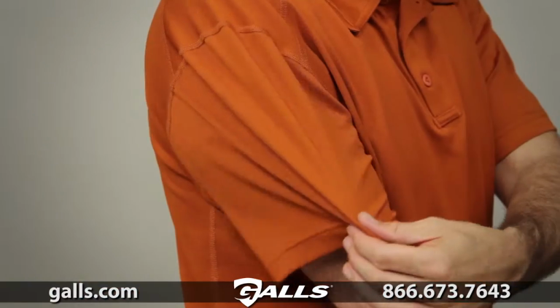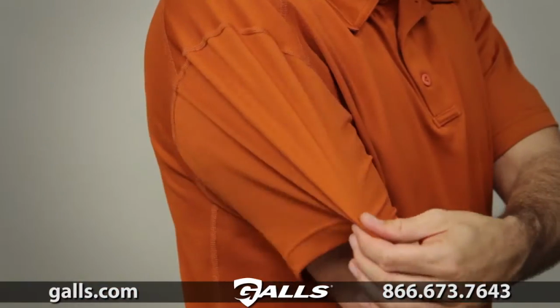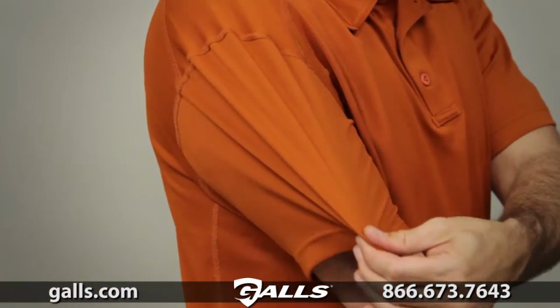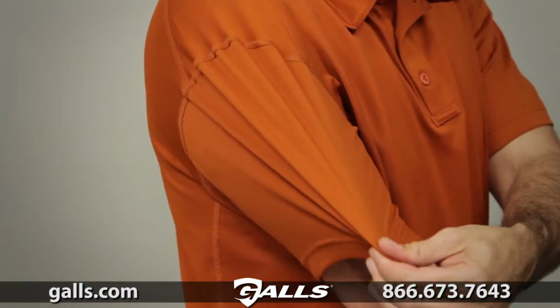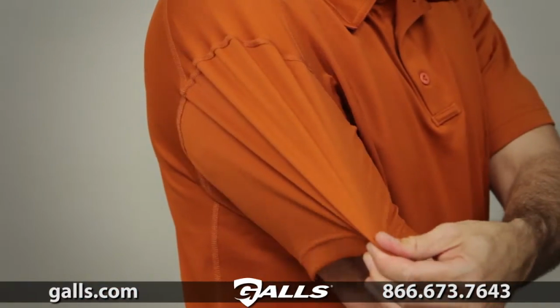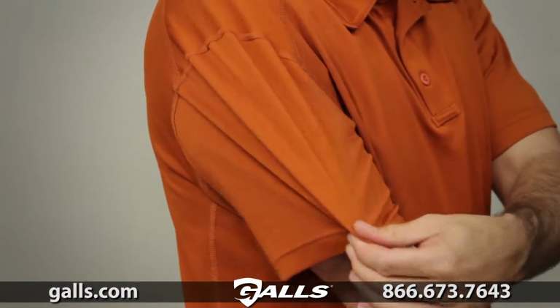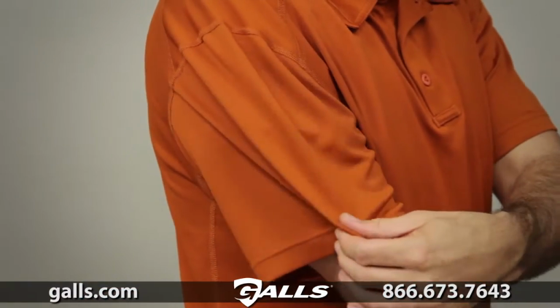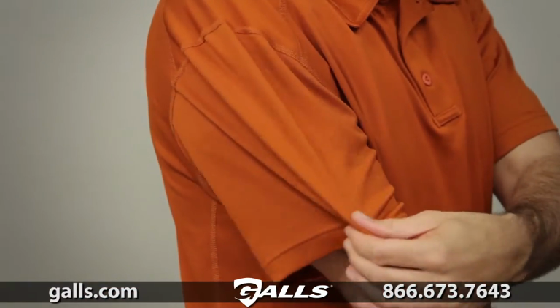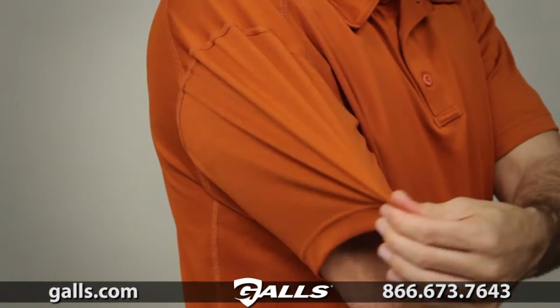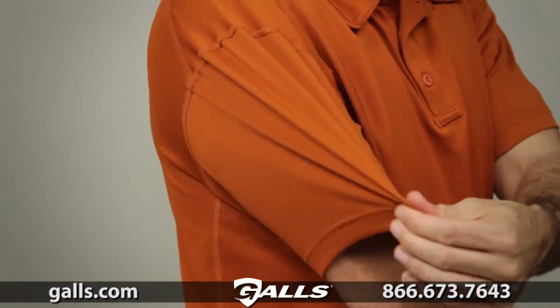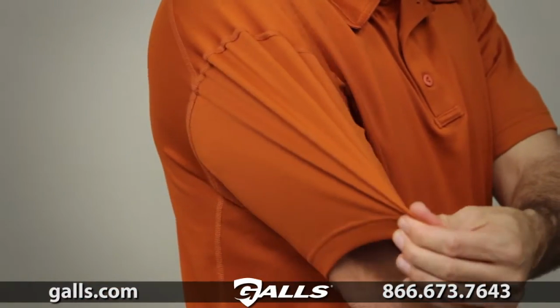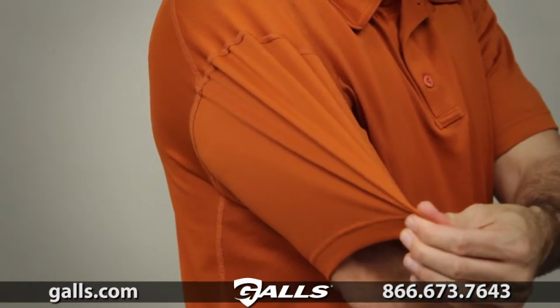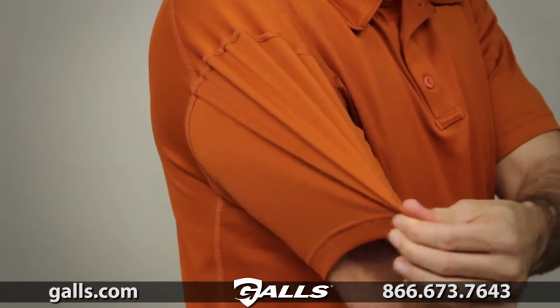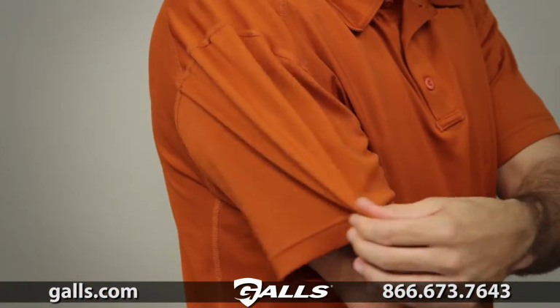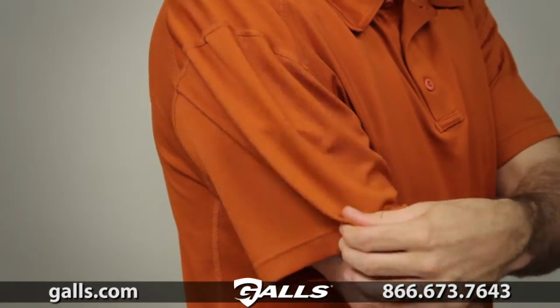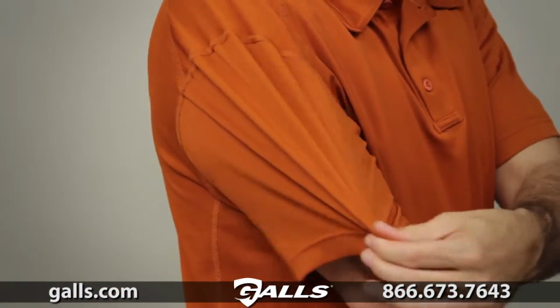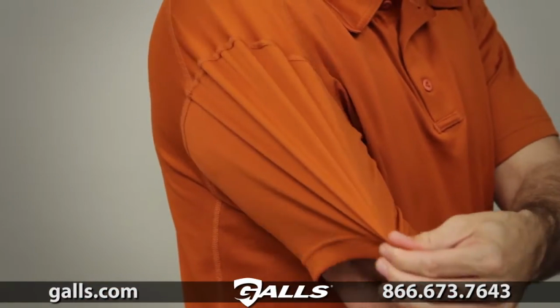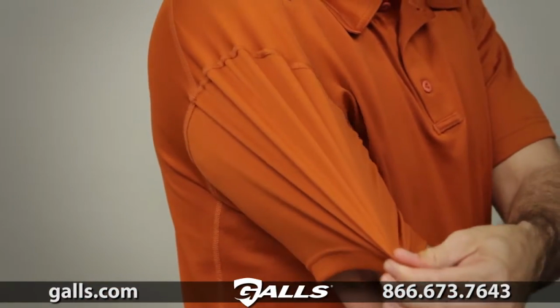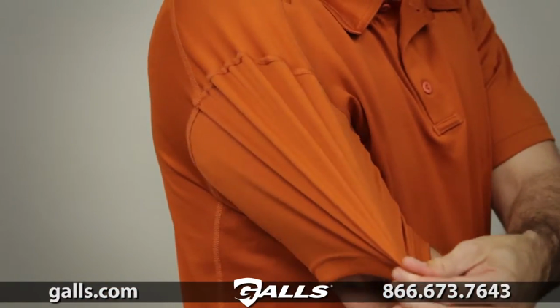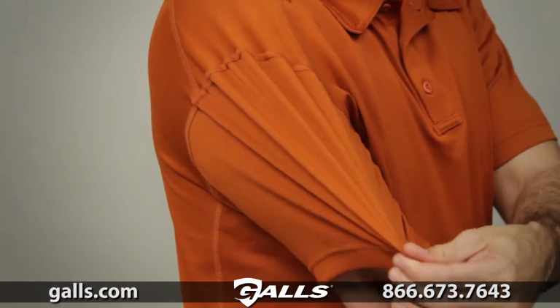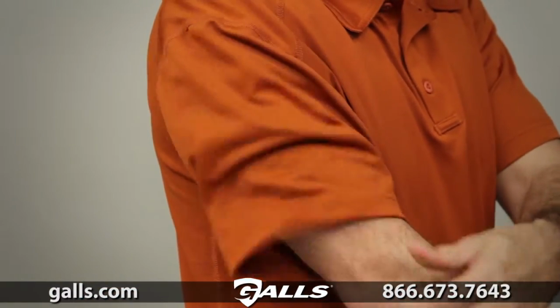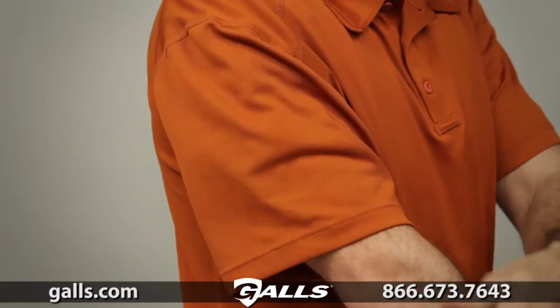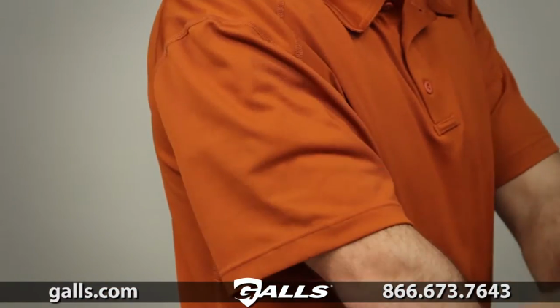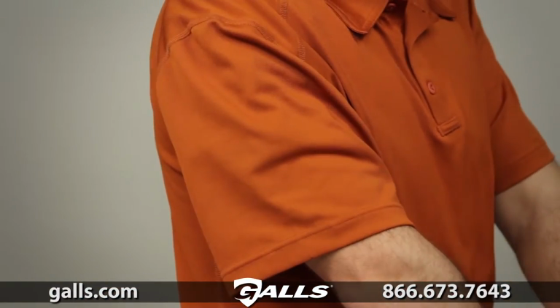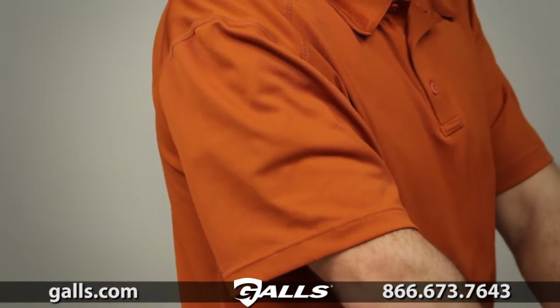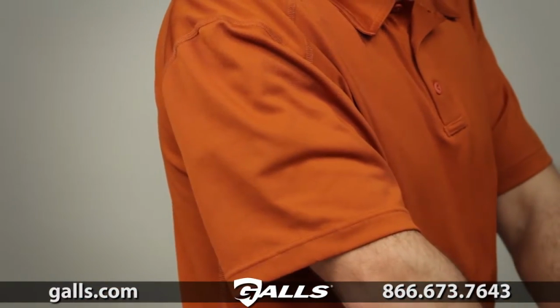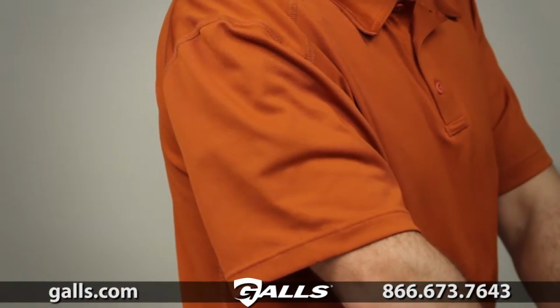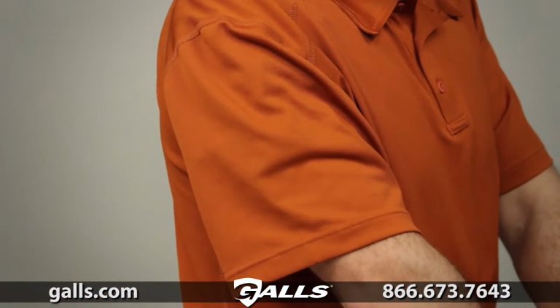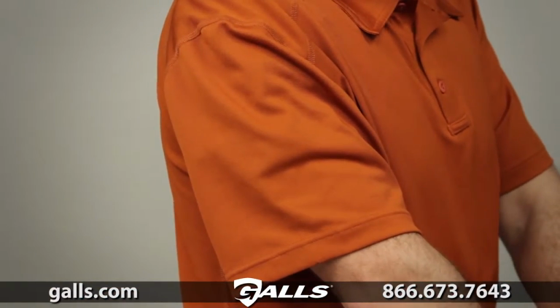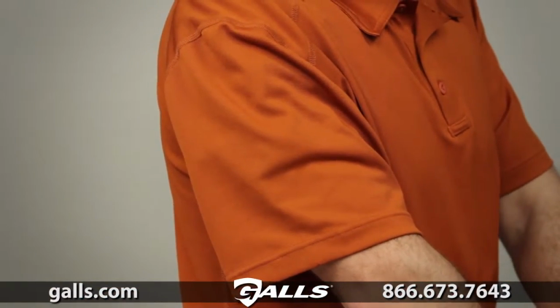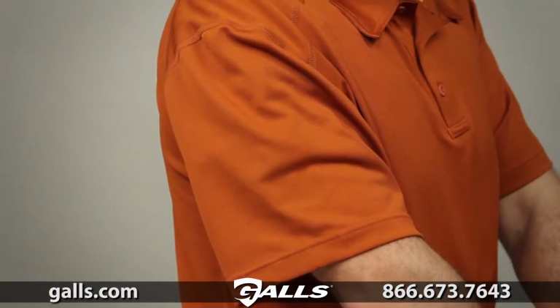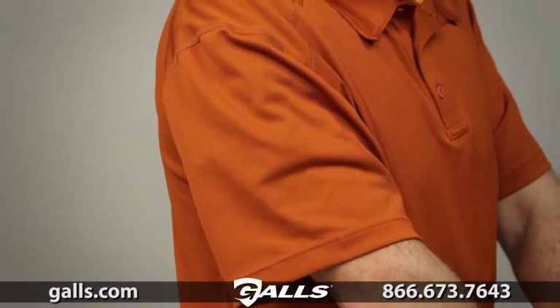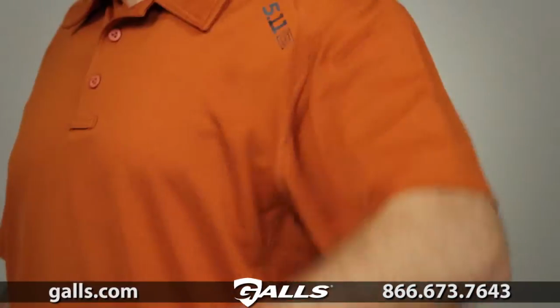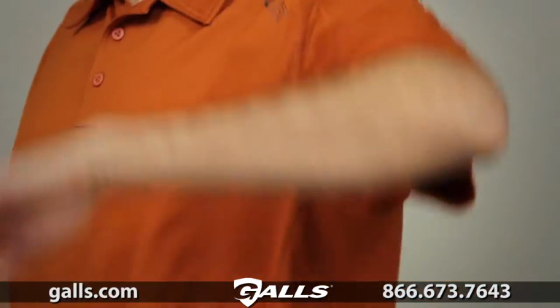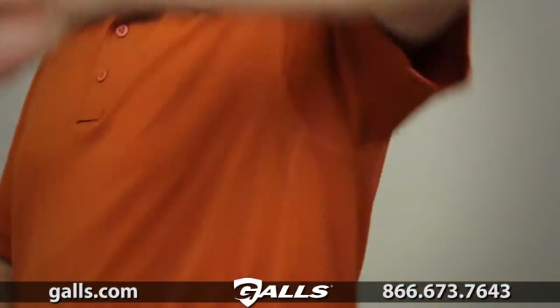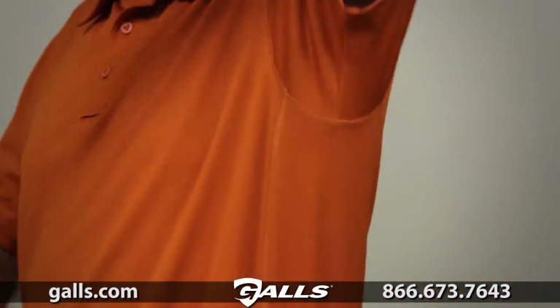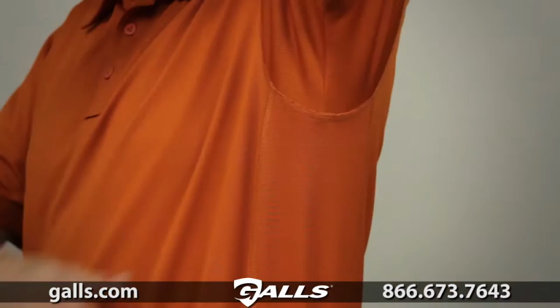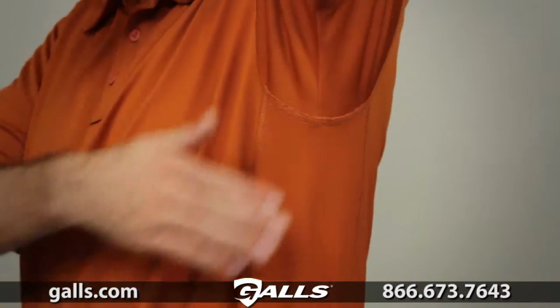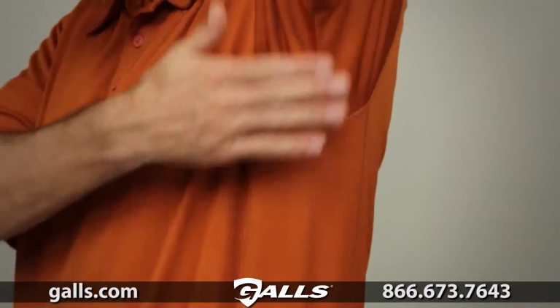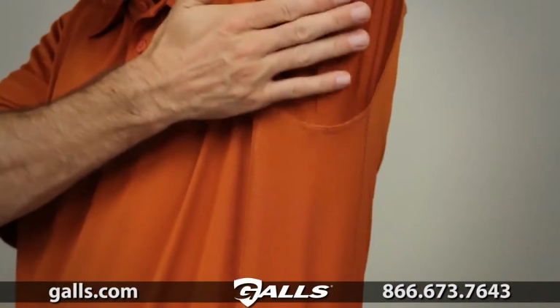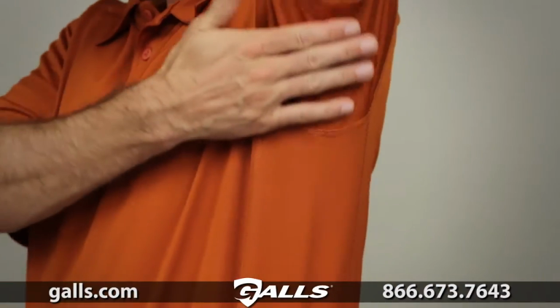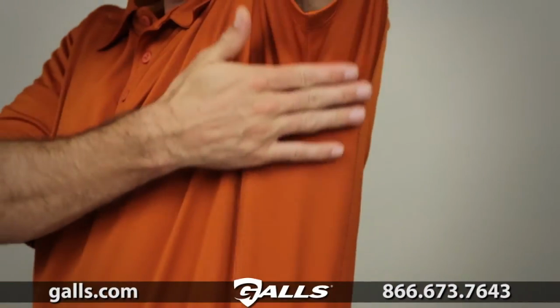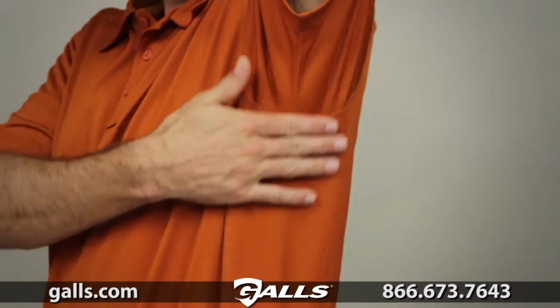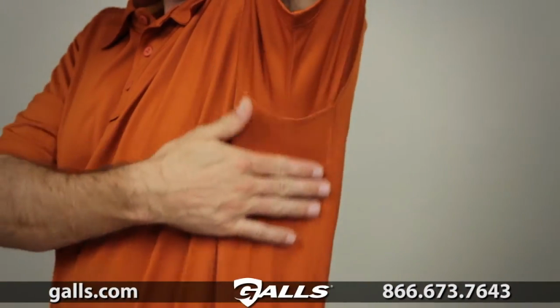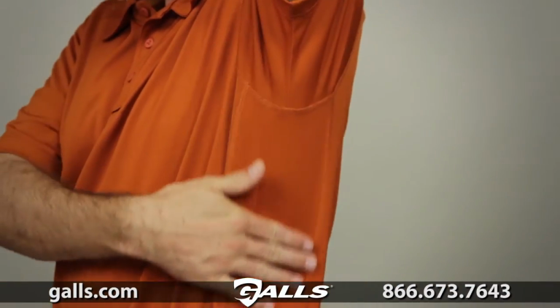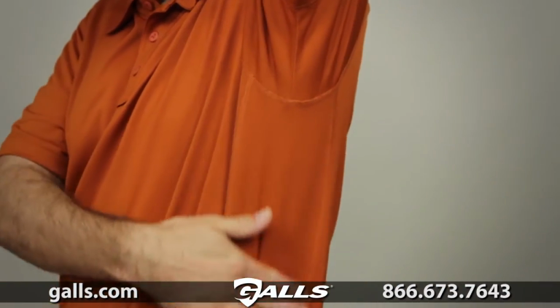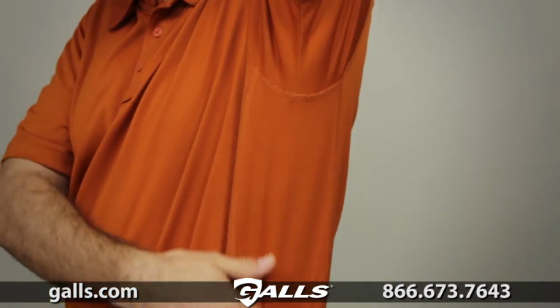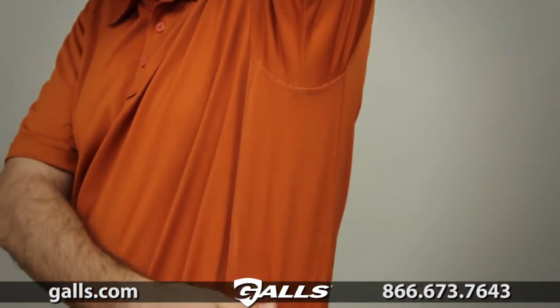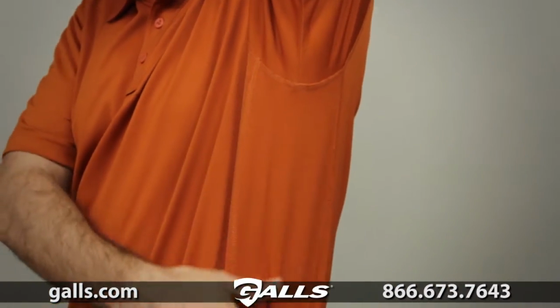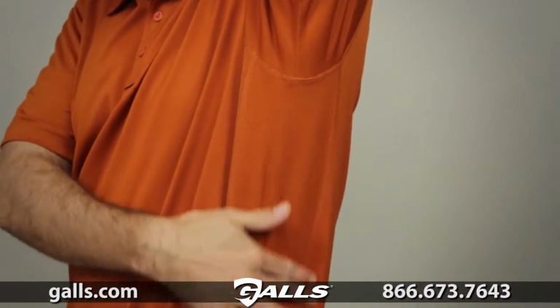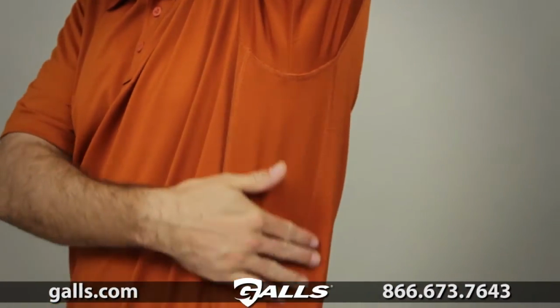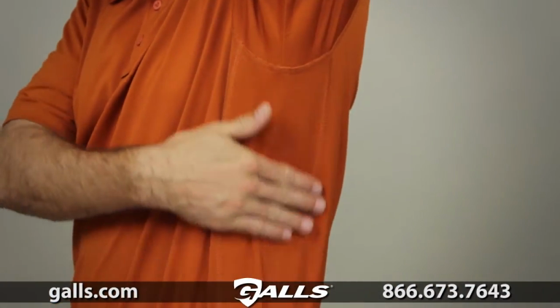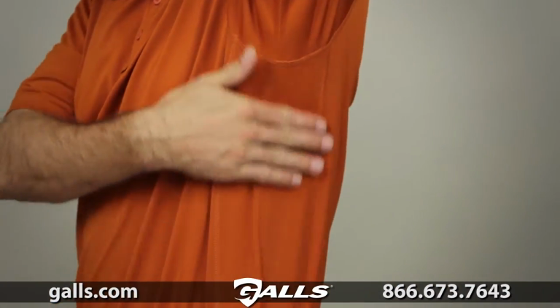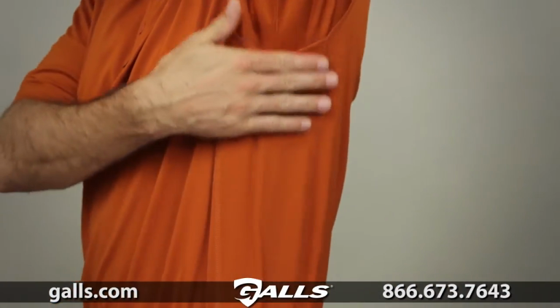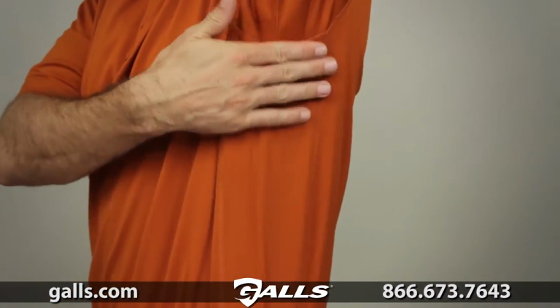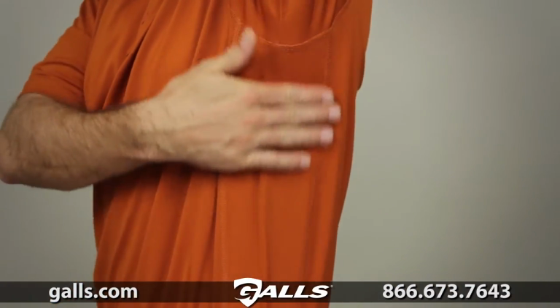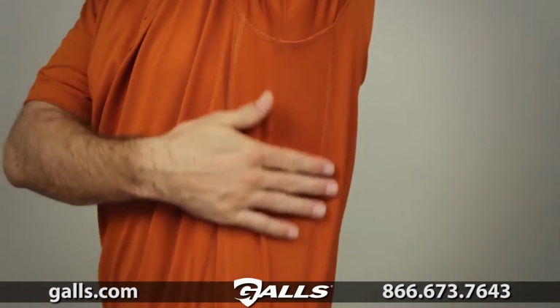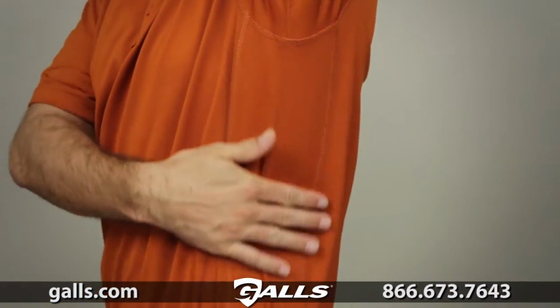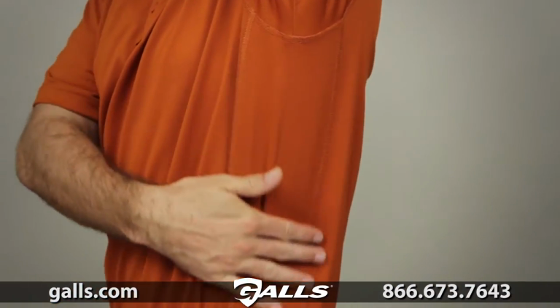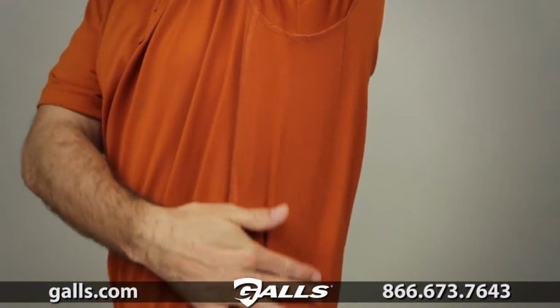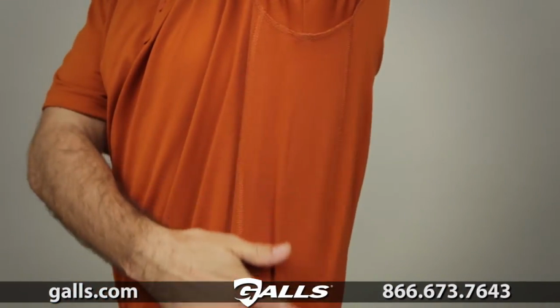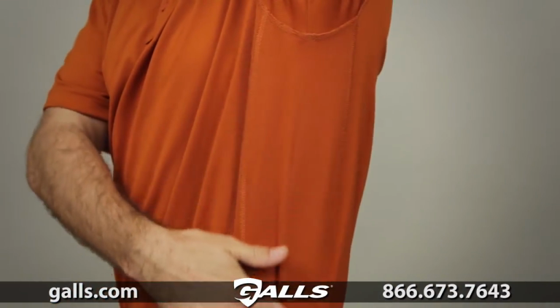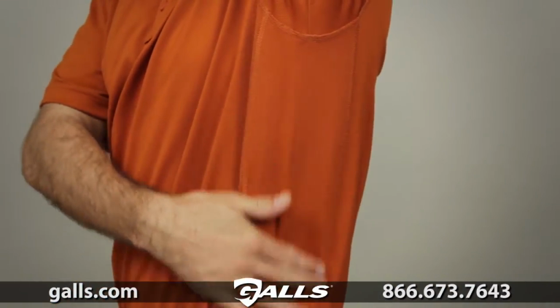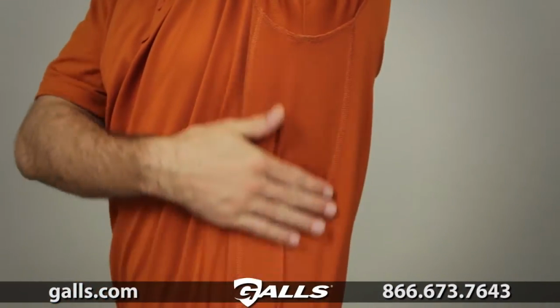The raglan sleeve construction provides full freedom of movement. The moisture-wicking fabric will keep you cool and dry throughout your shift.